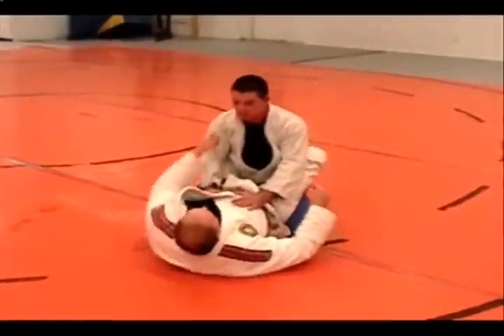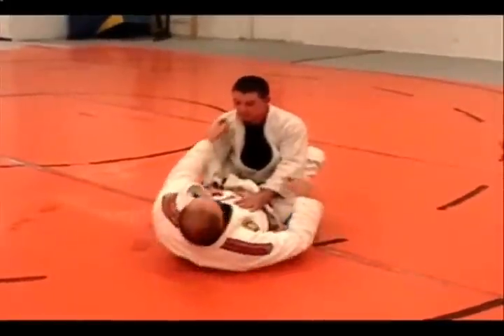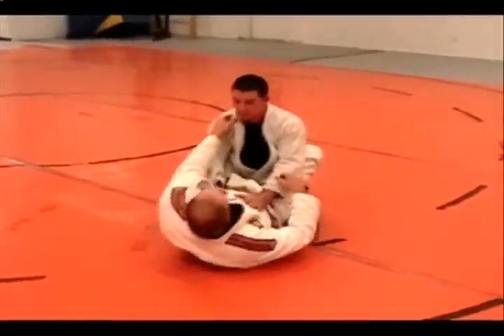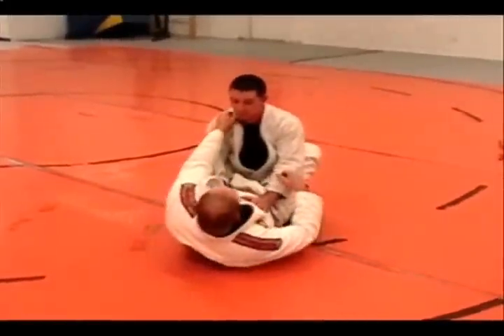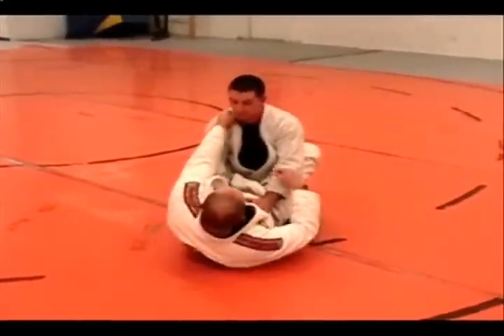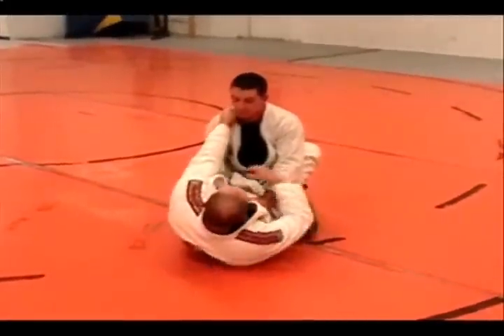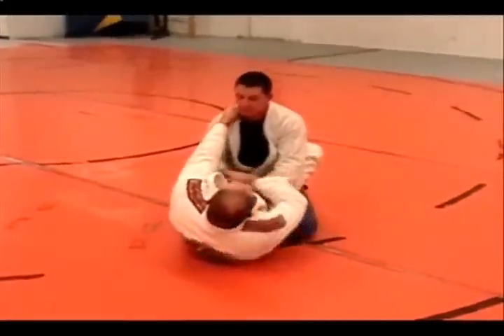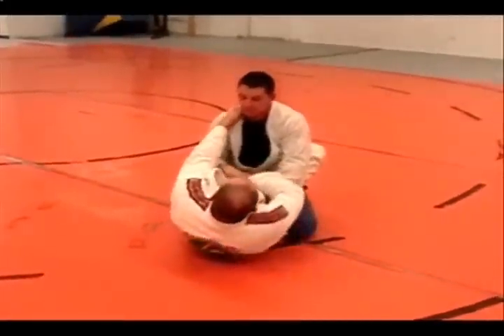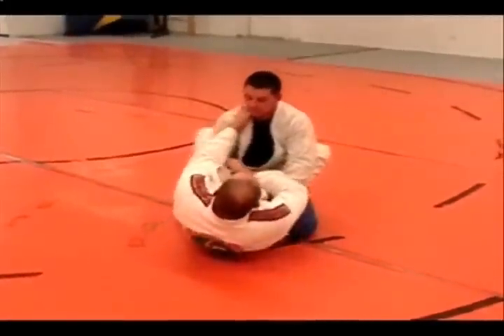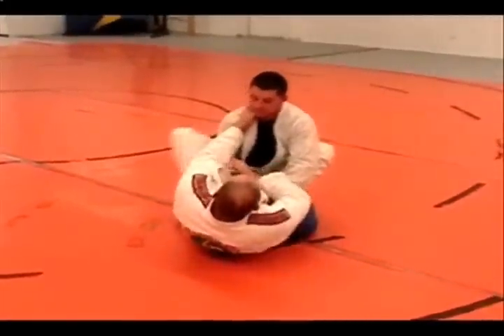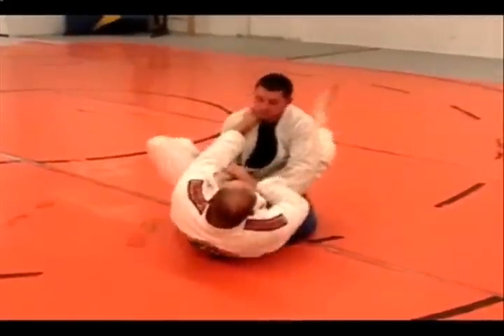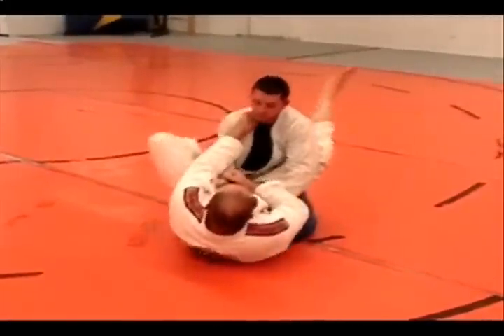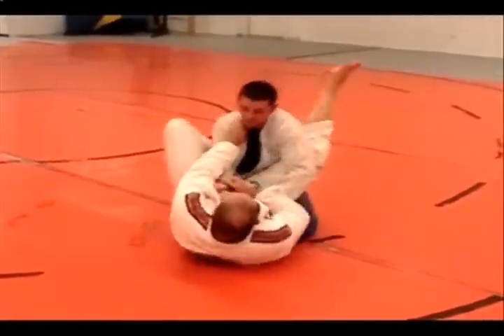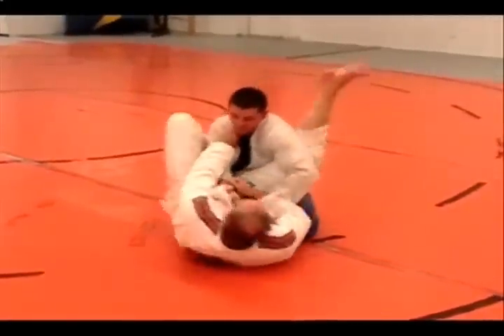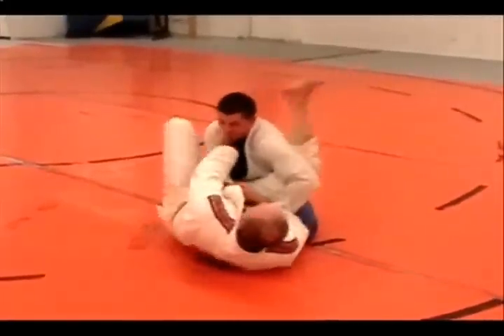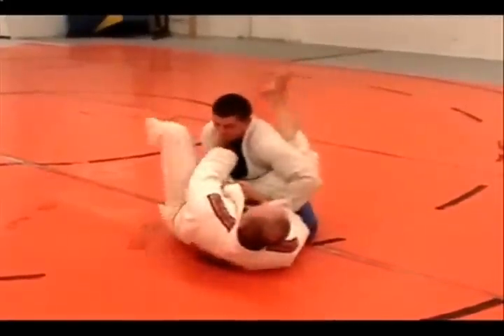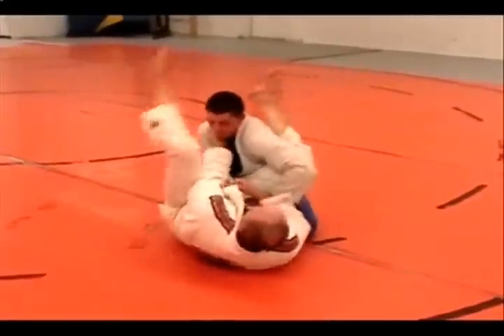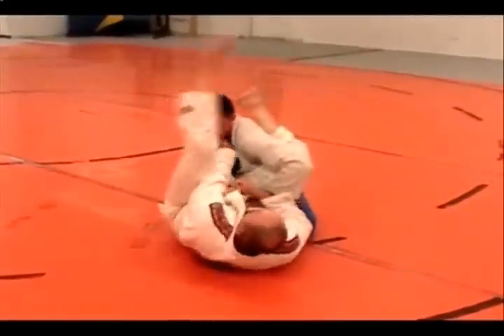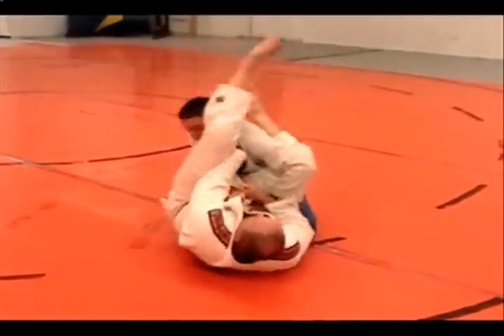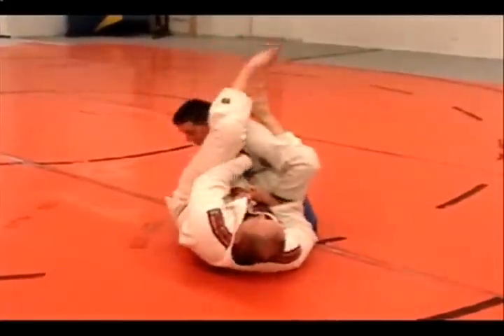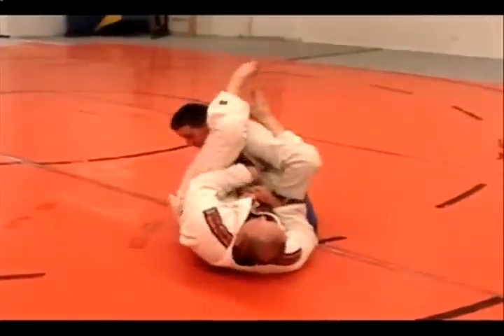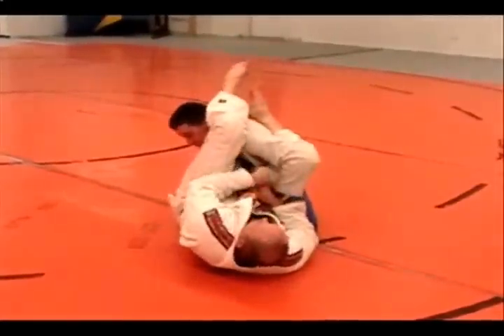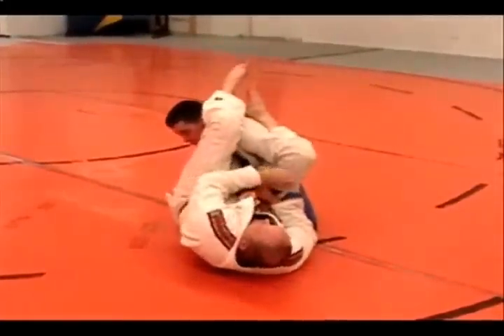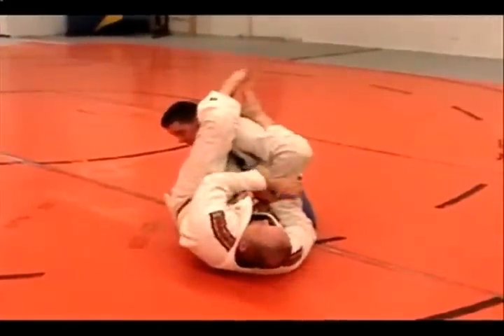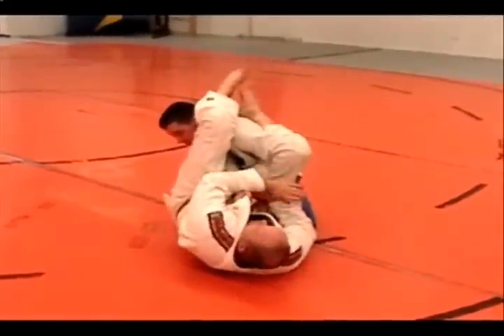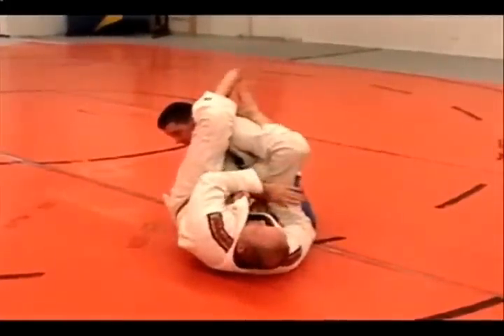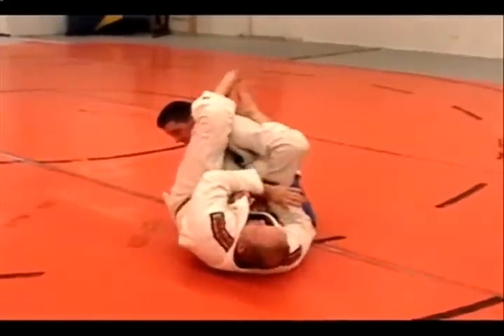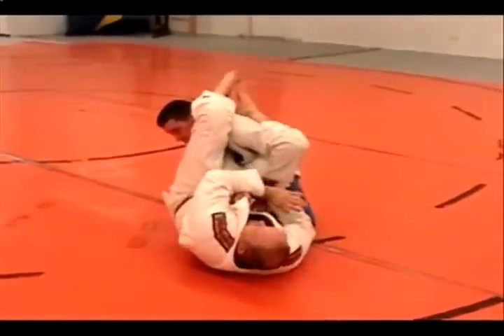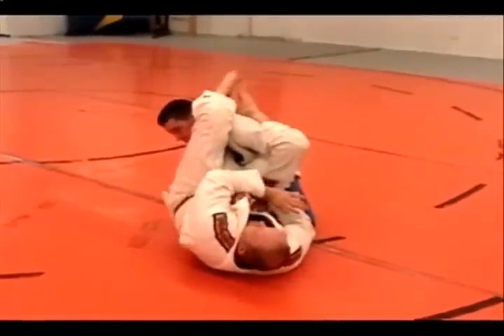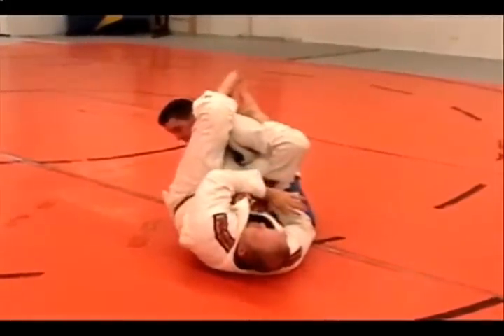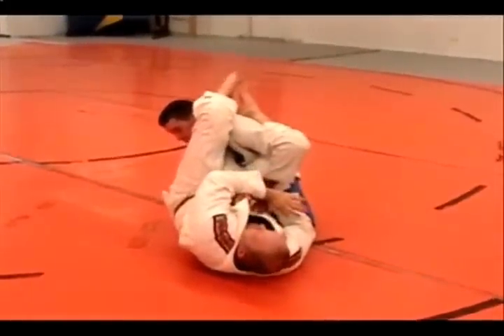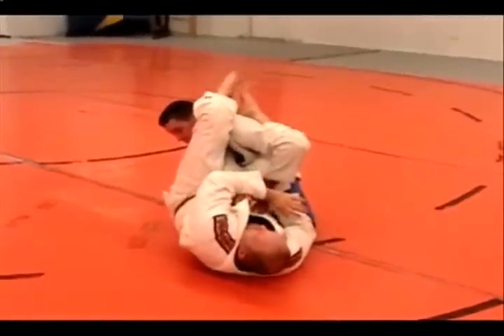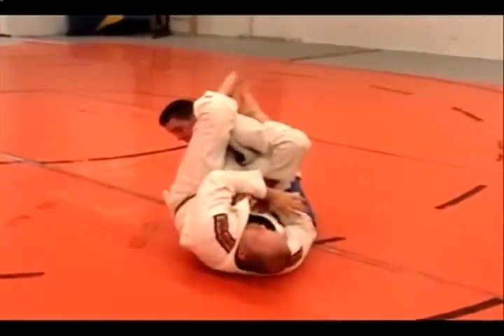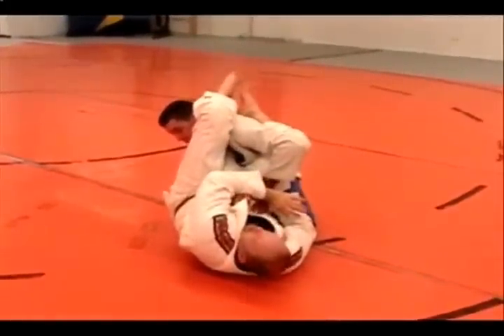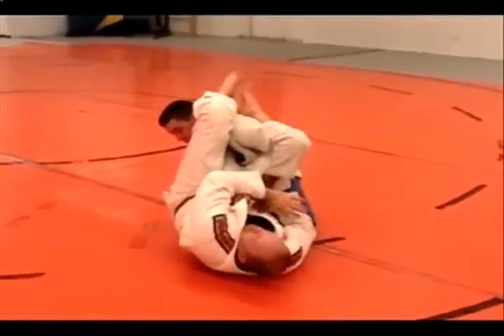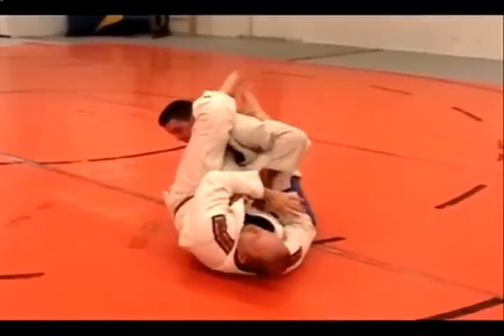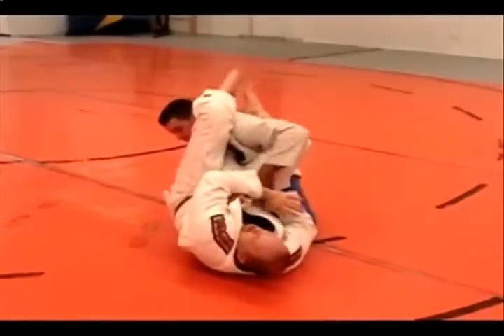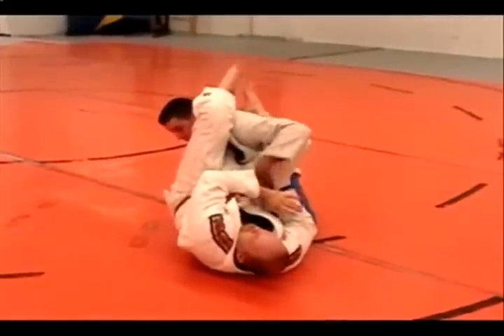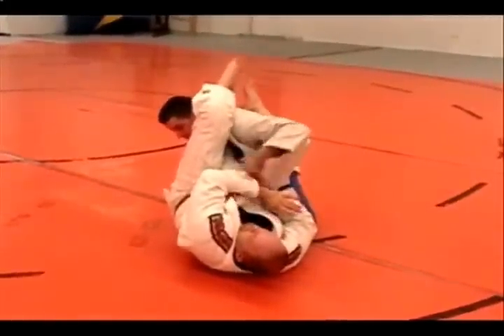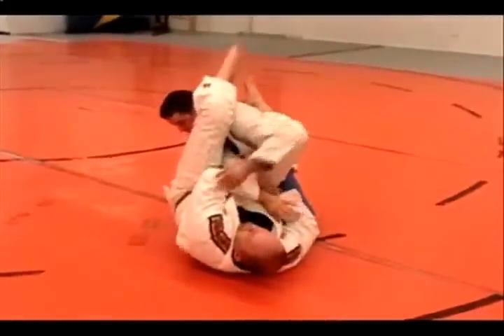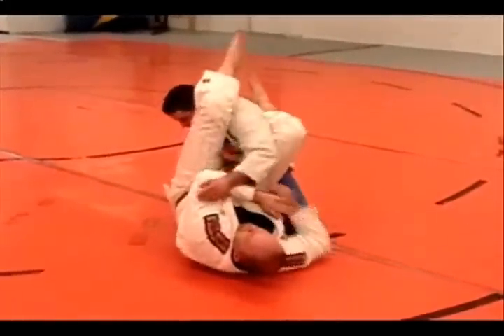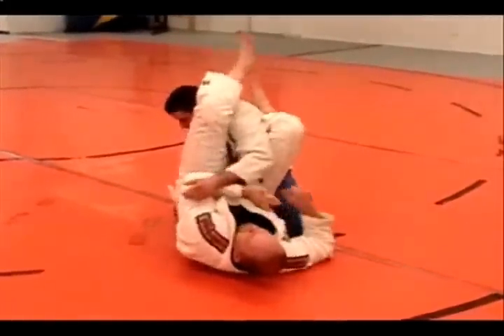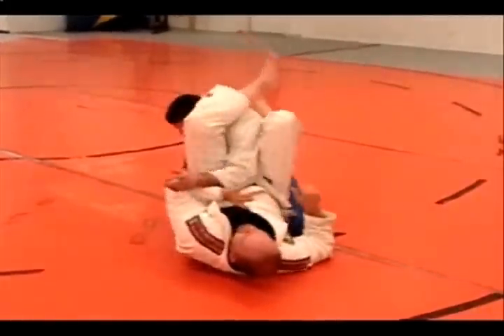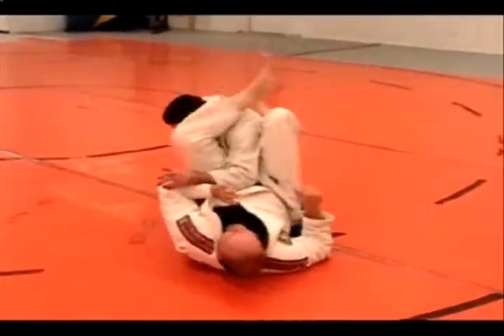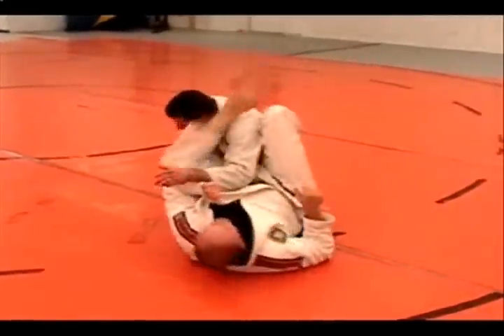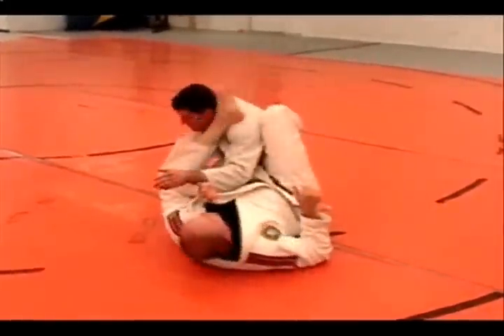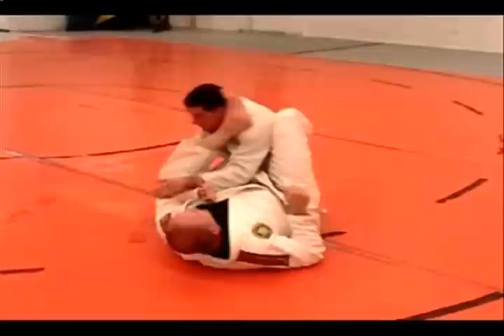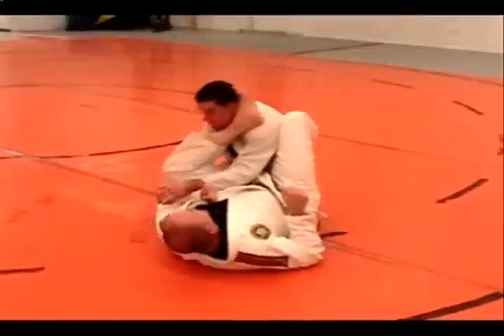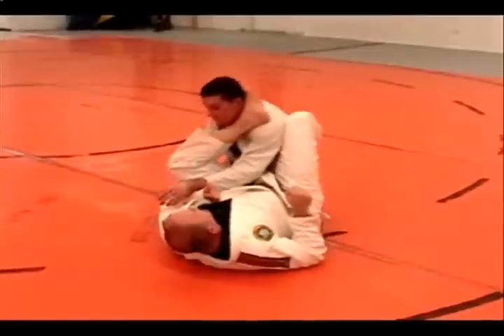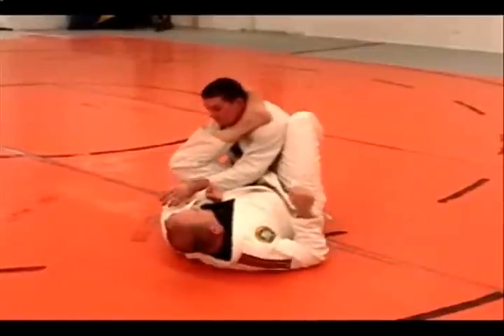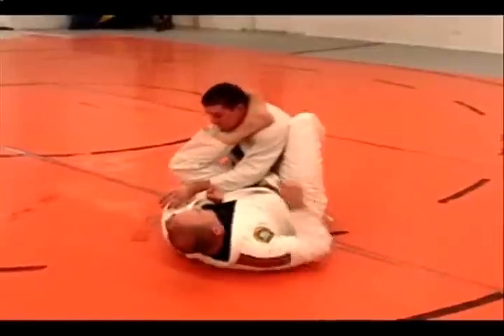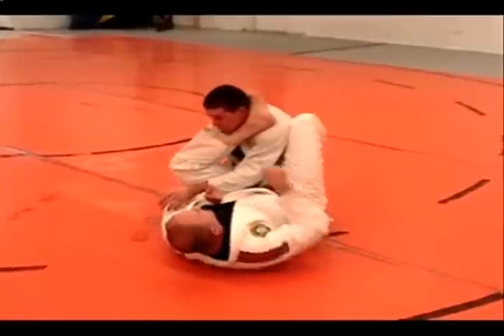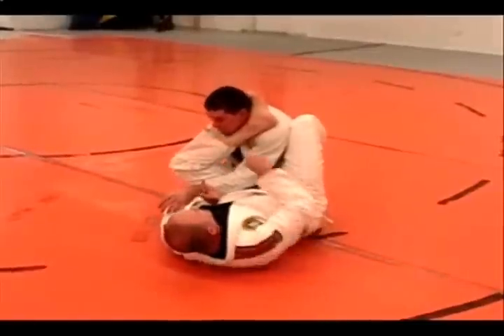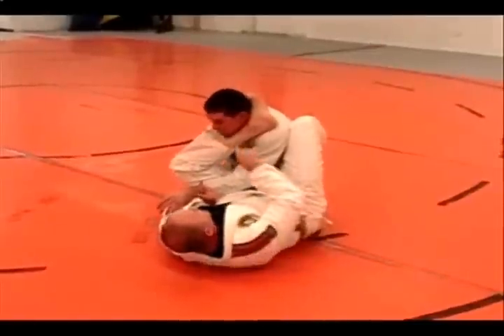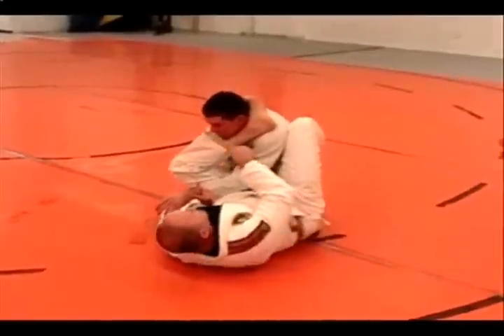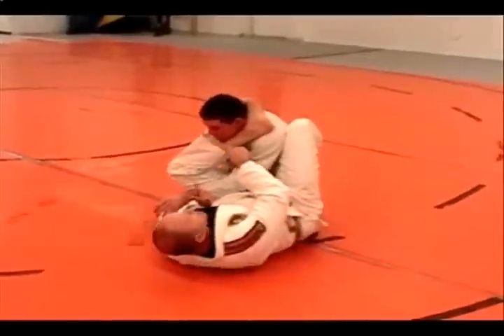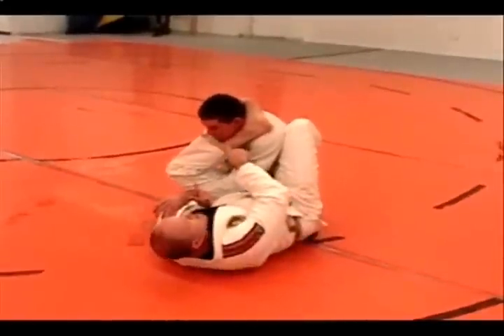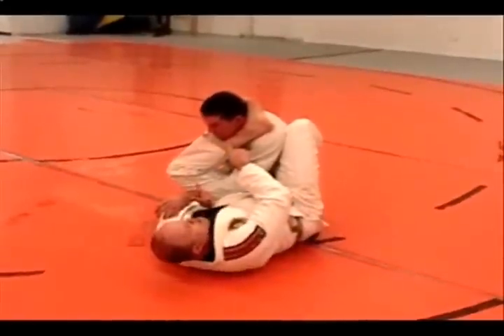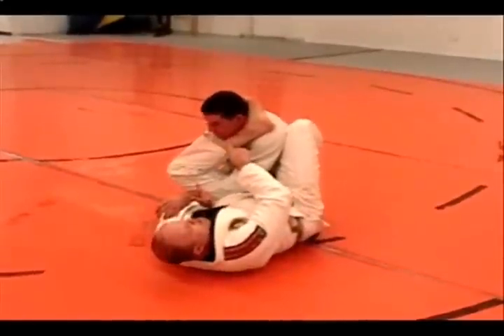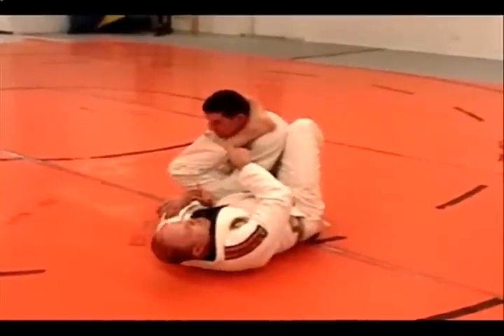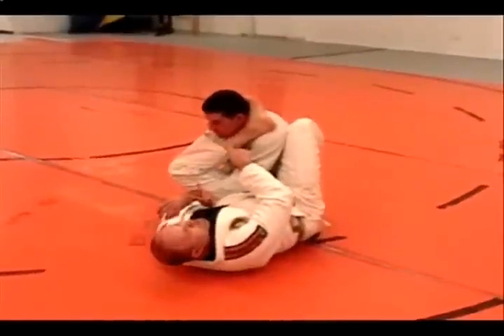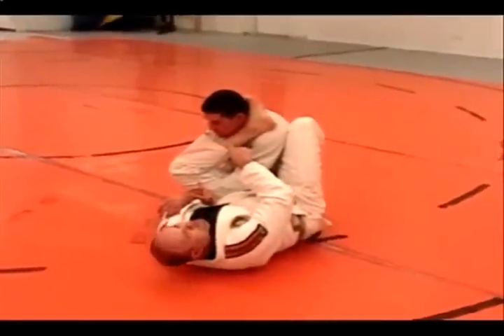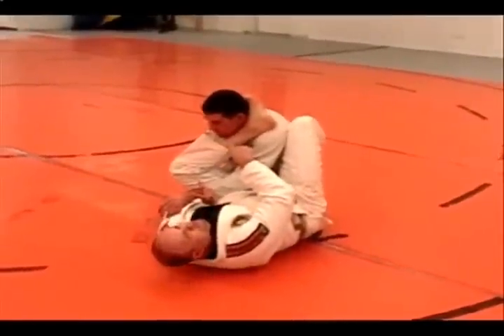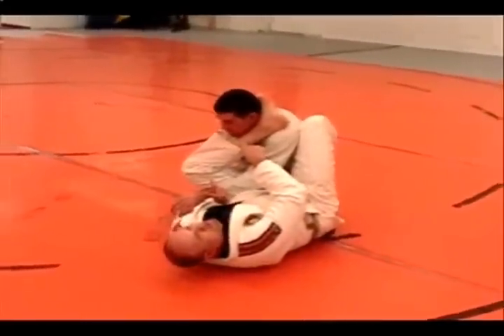So in this situation, I attack the arm and it slips out, and I immediately hip shift.